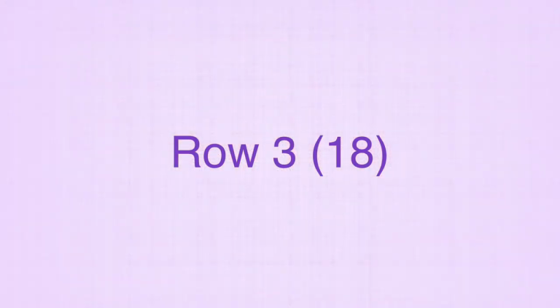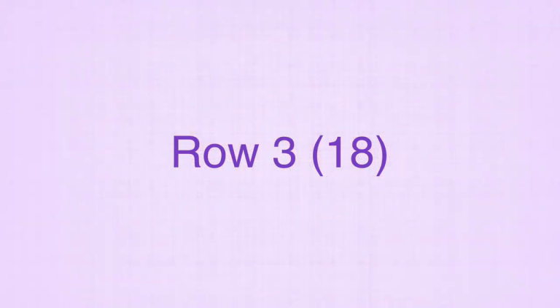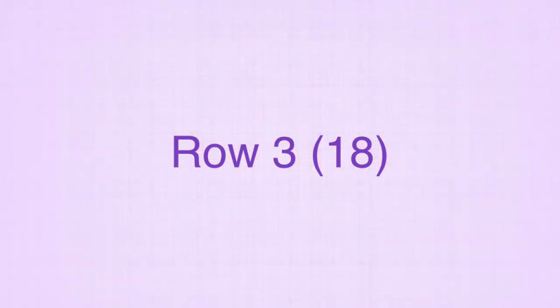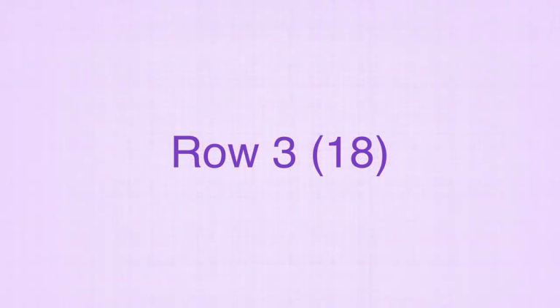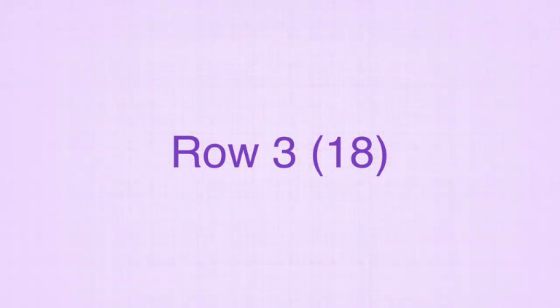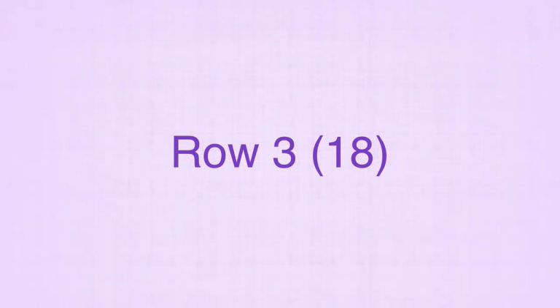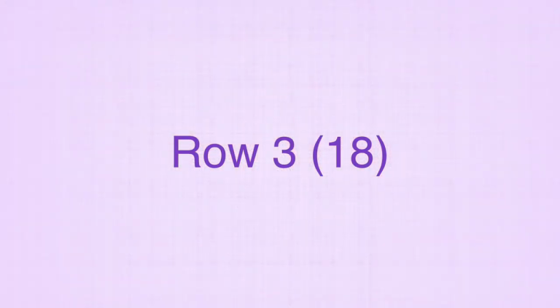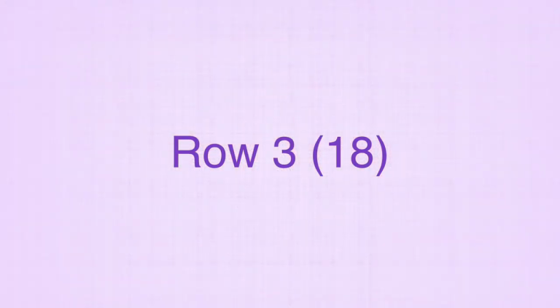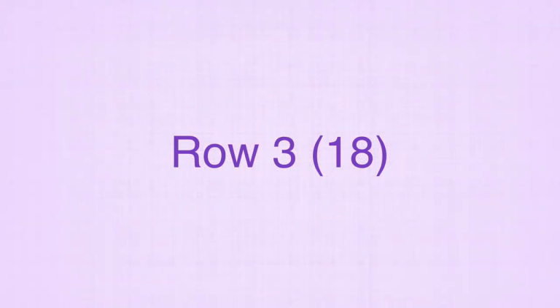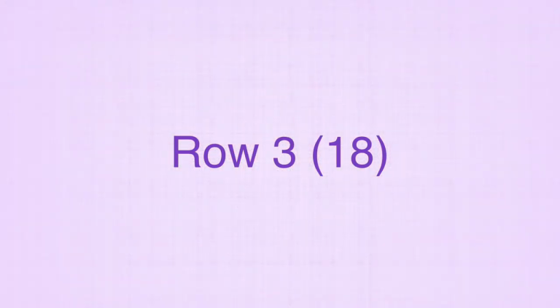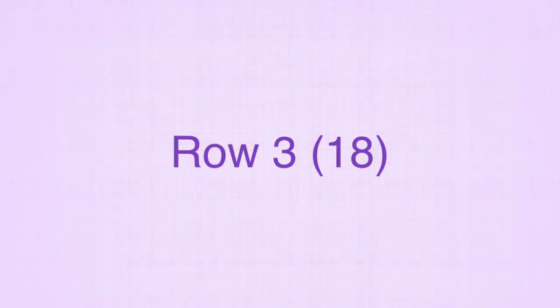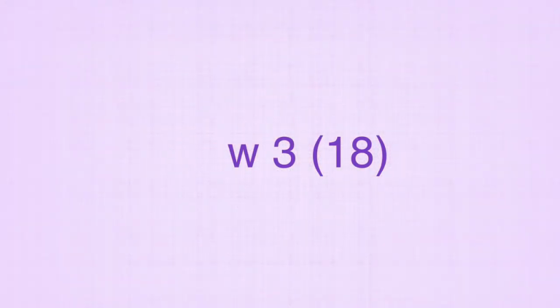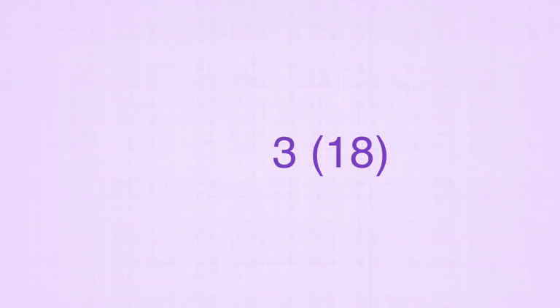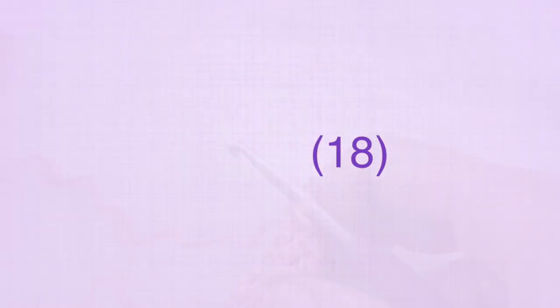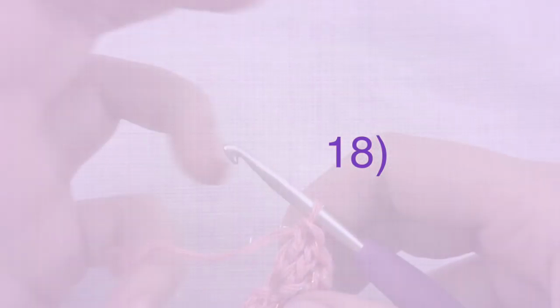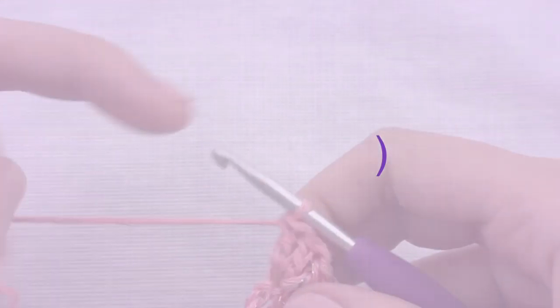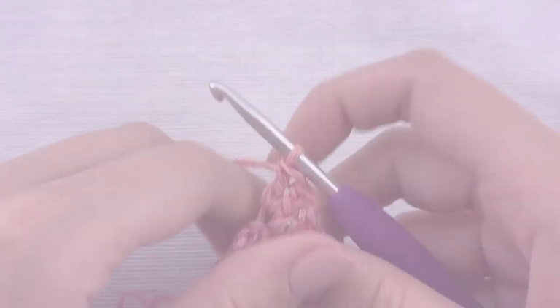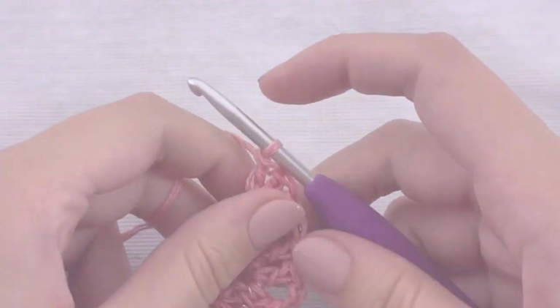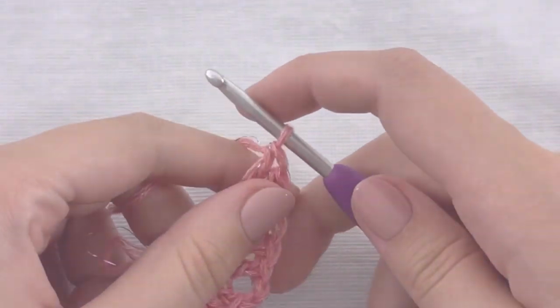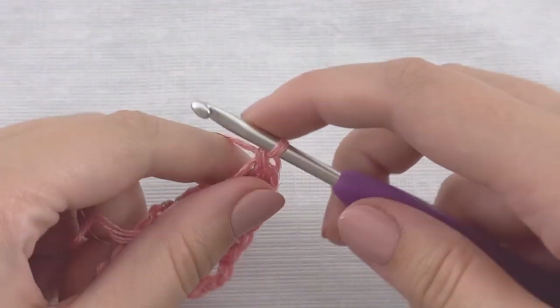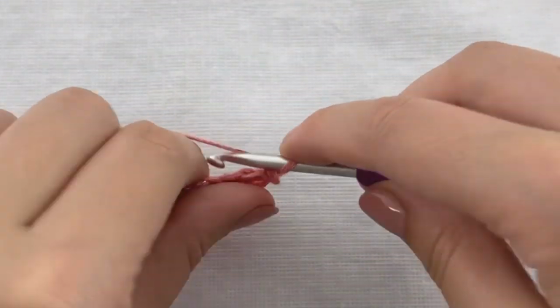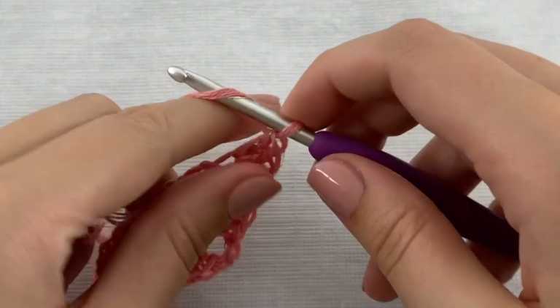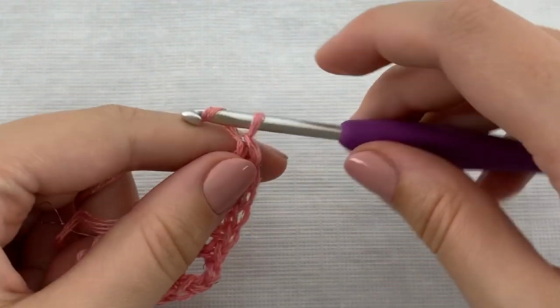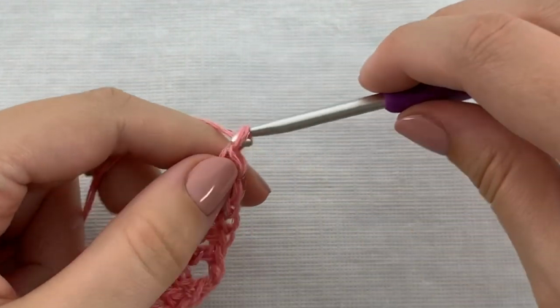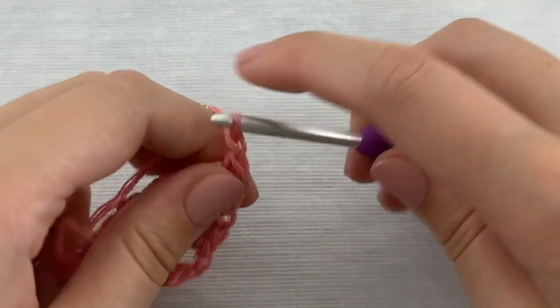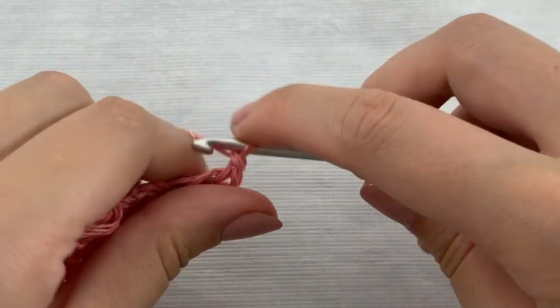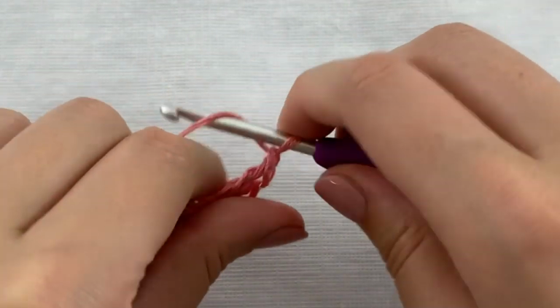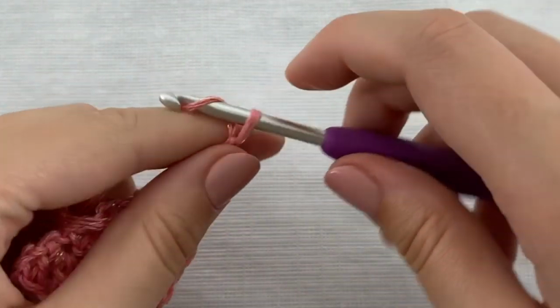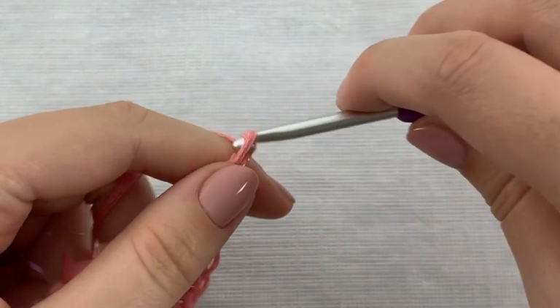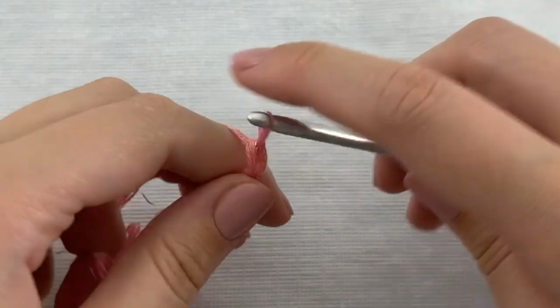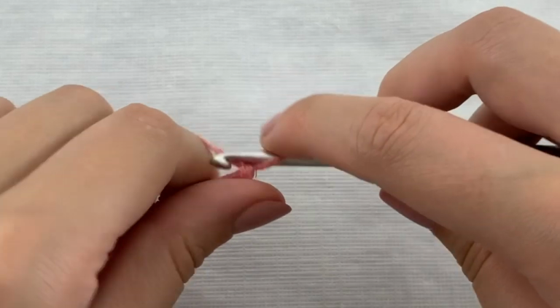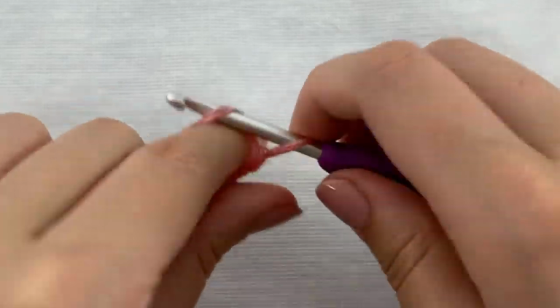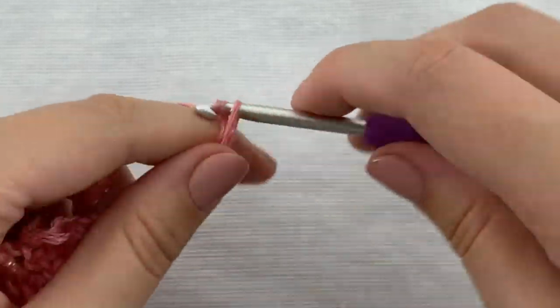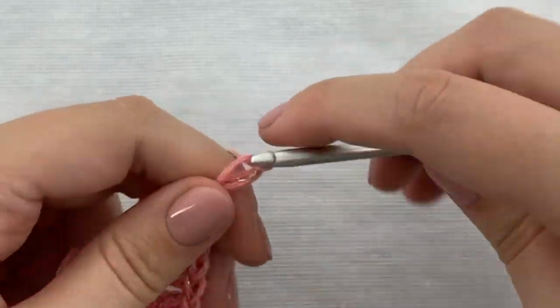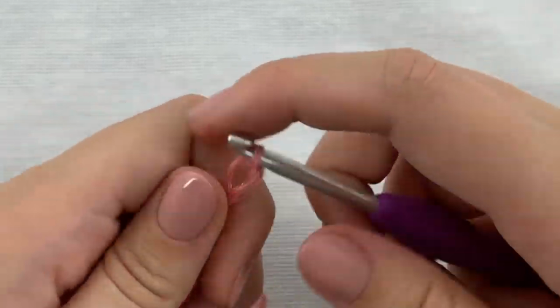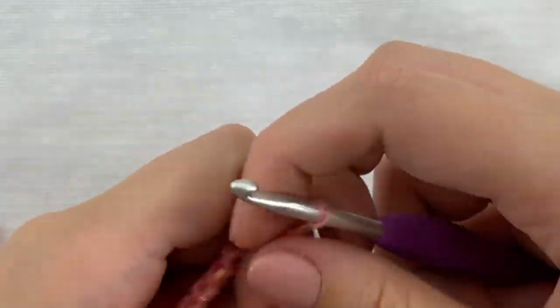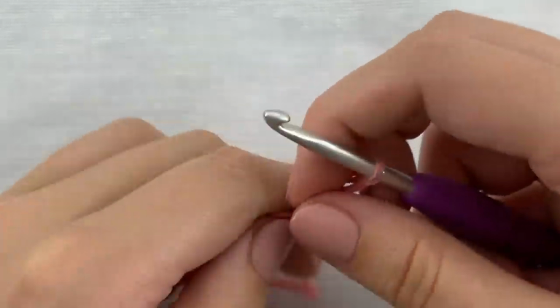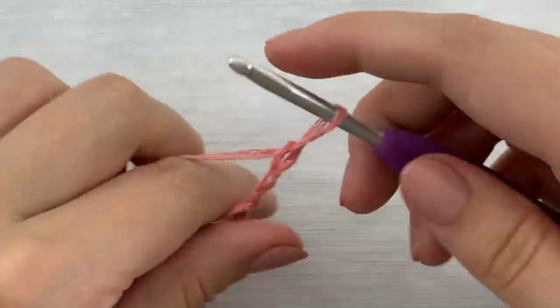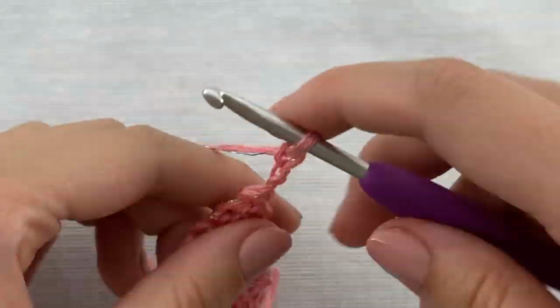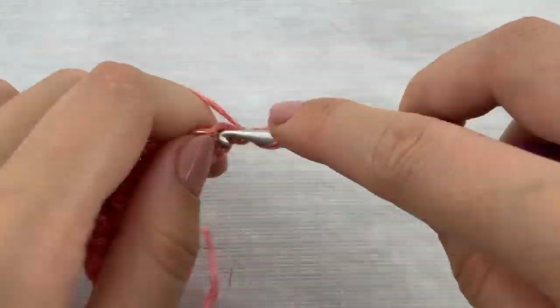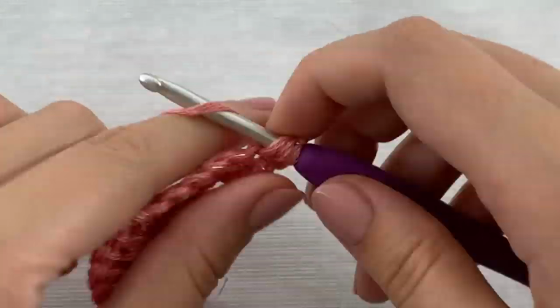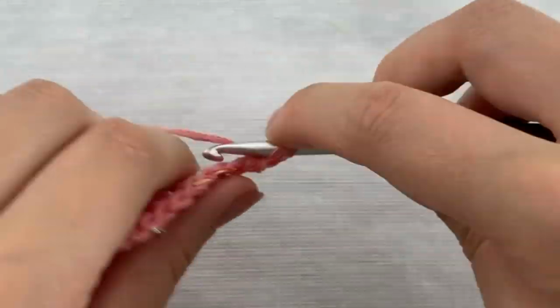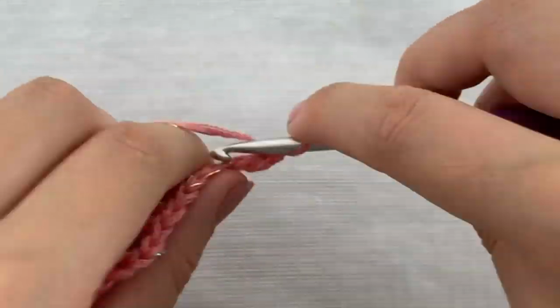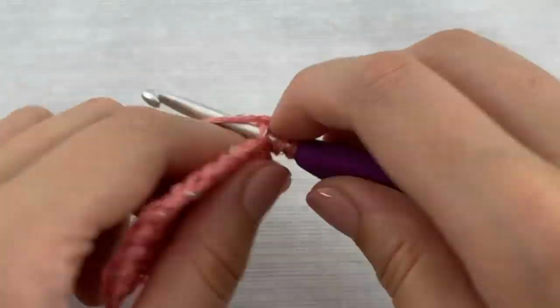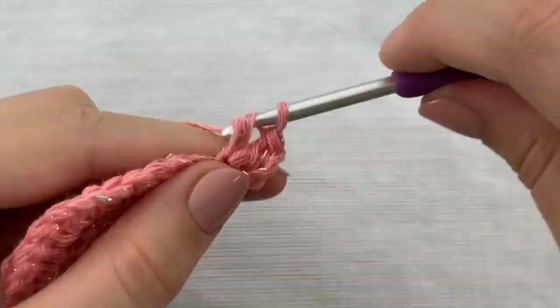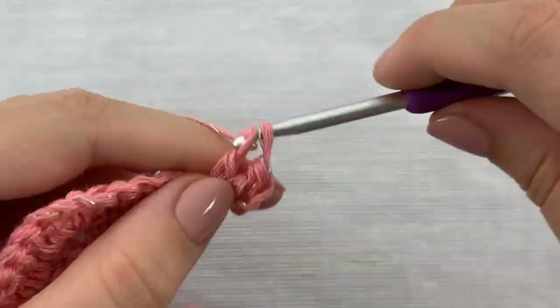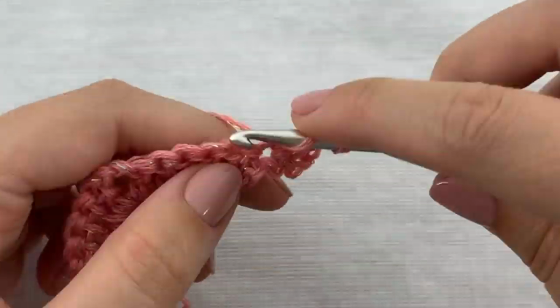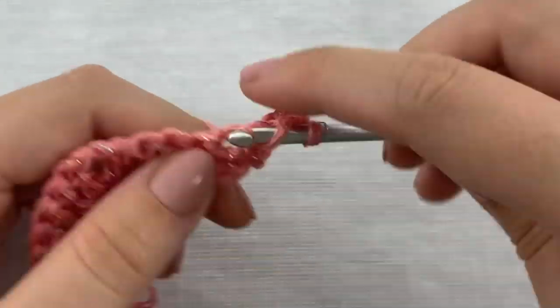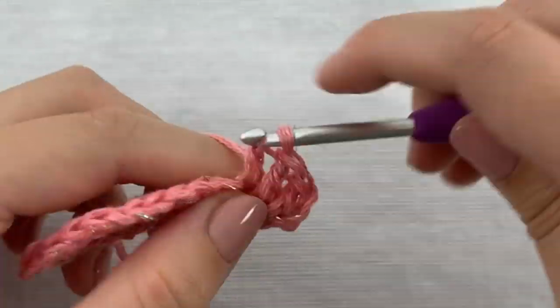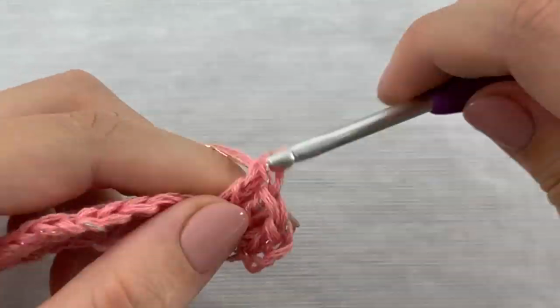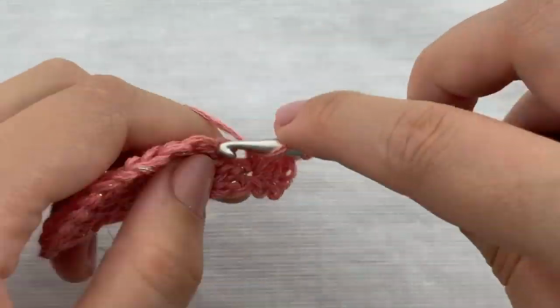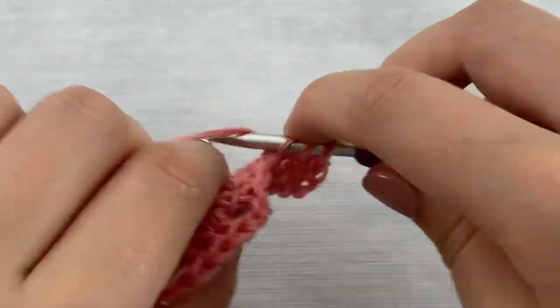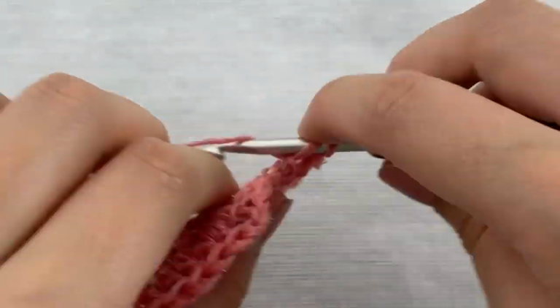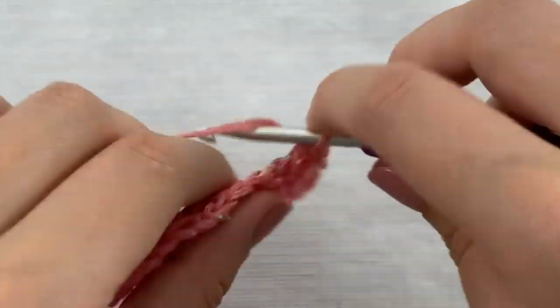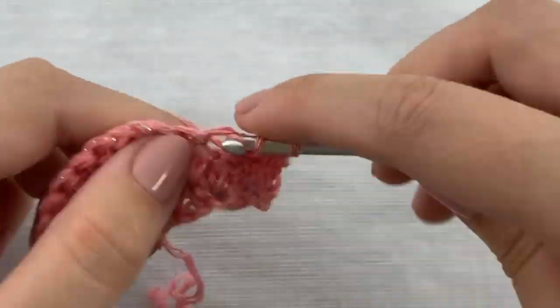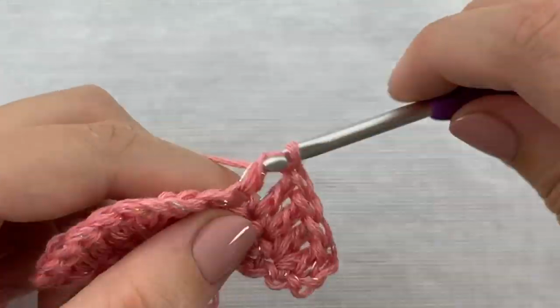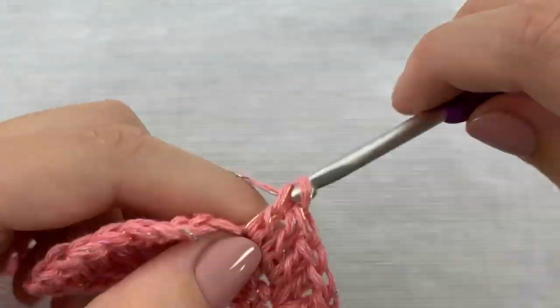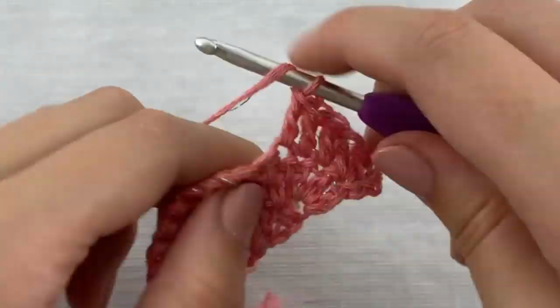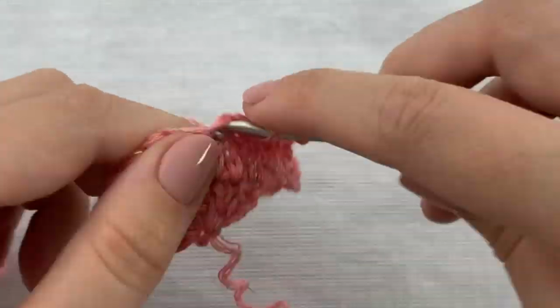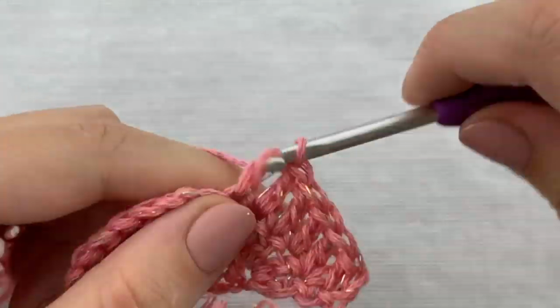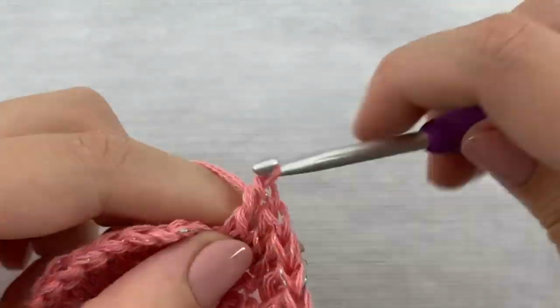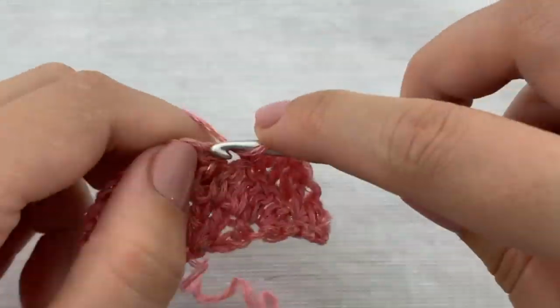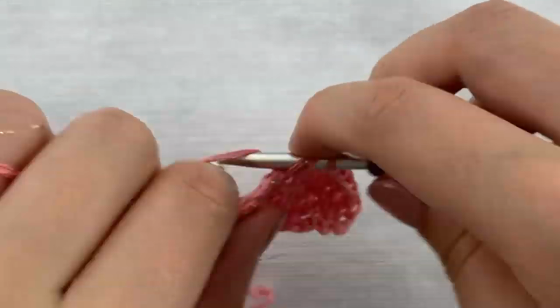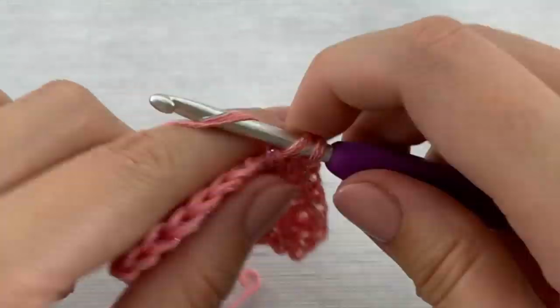The next row is the exact same as row 2, so go ahead and work double crochet stitches and I will see you at the end.